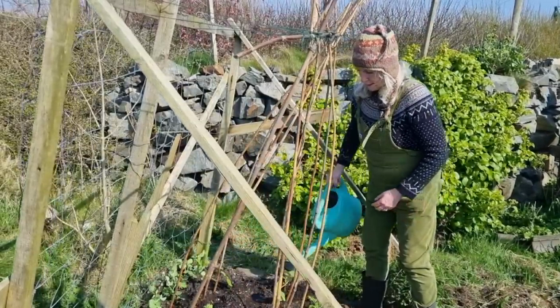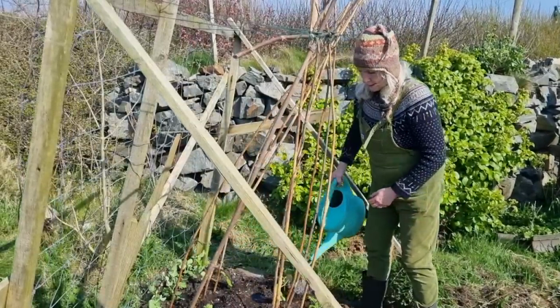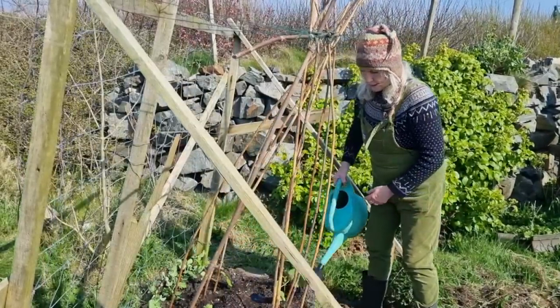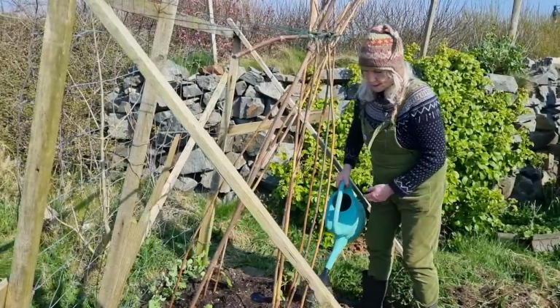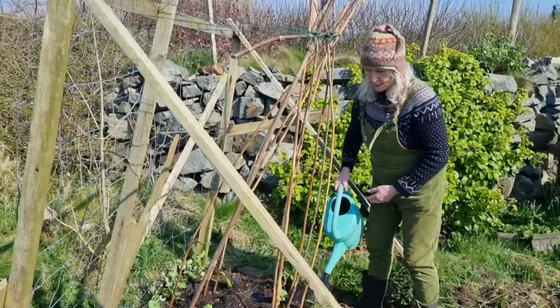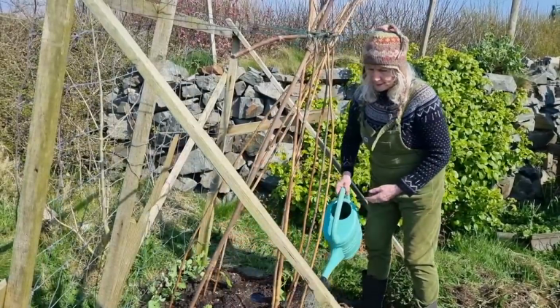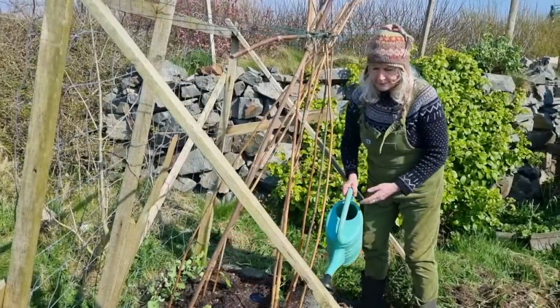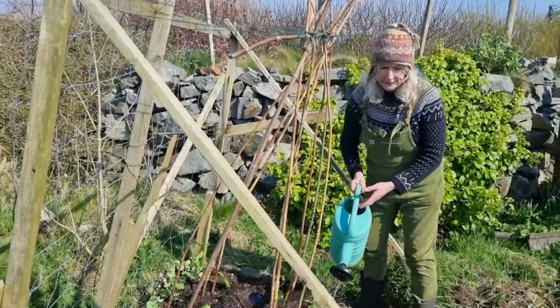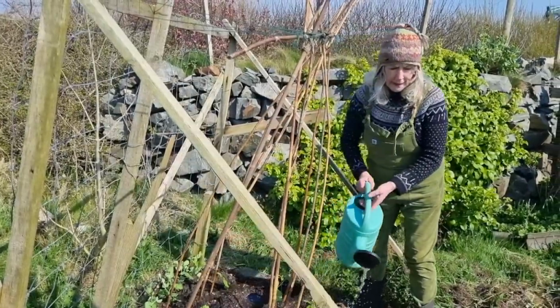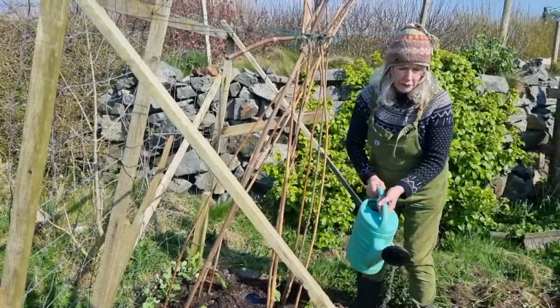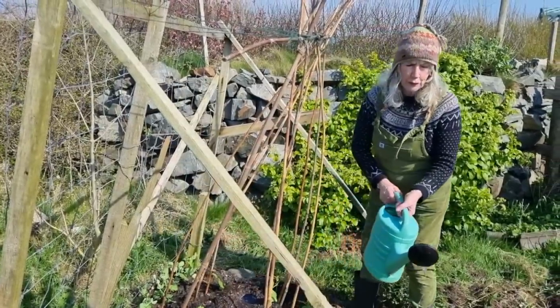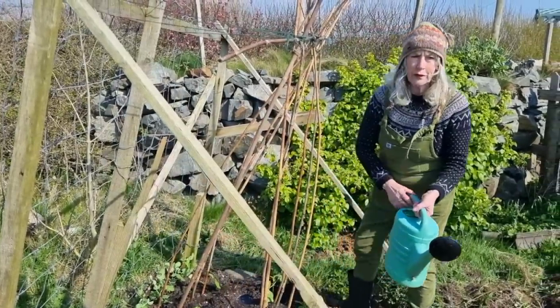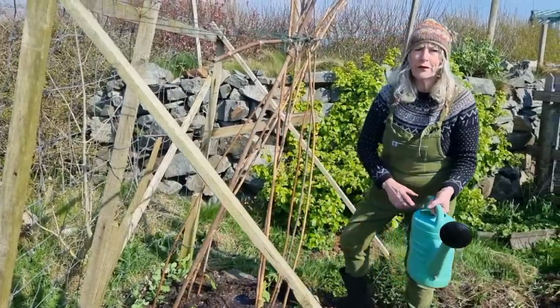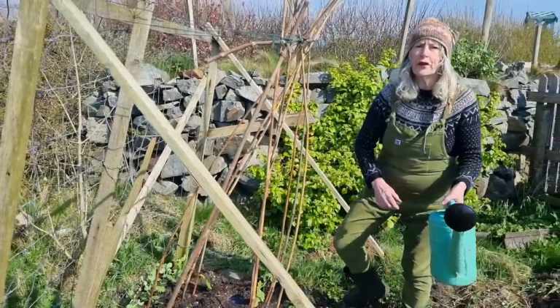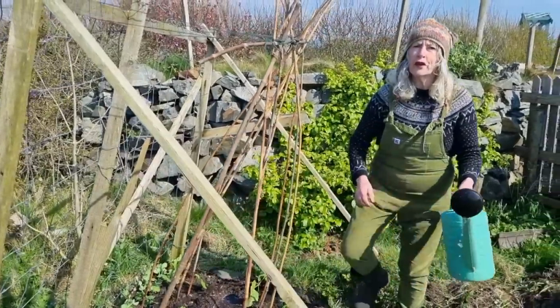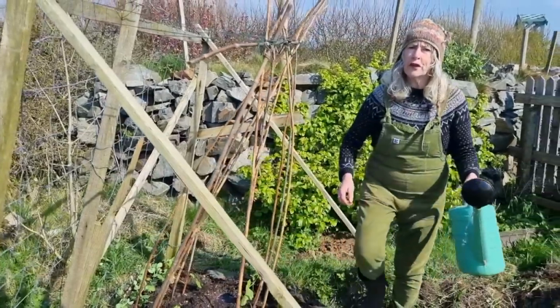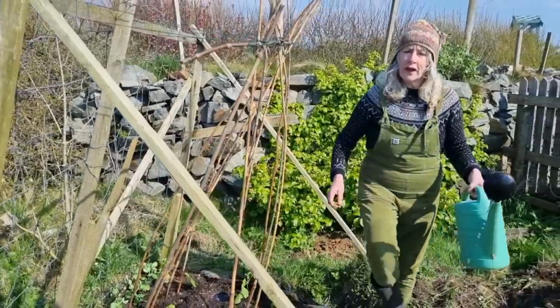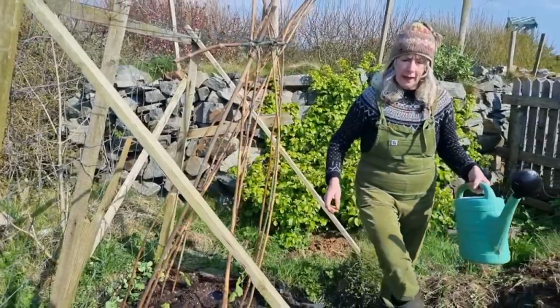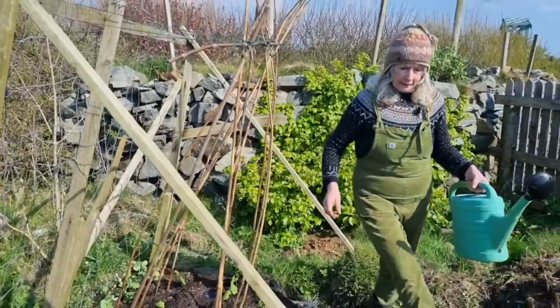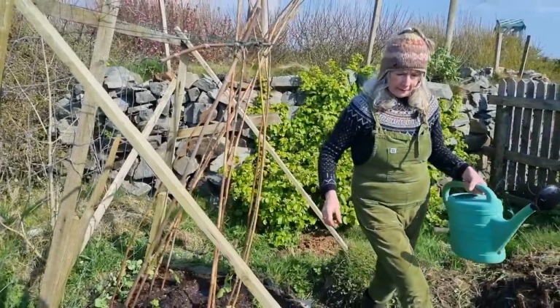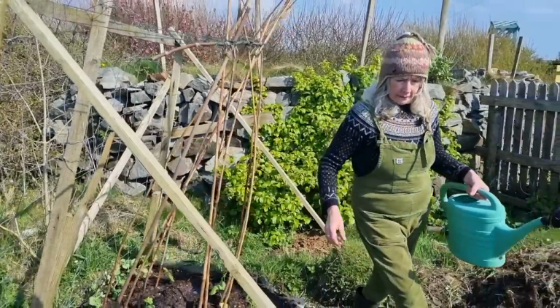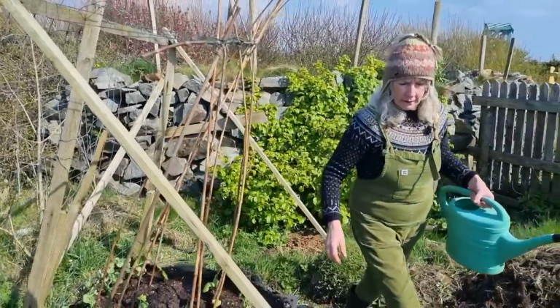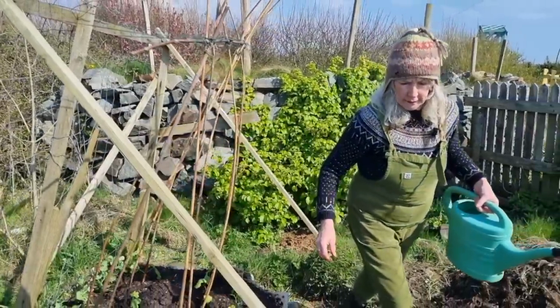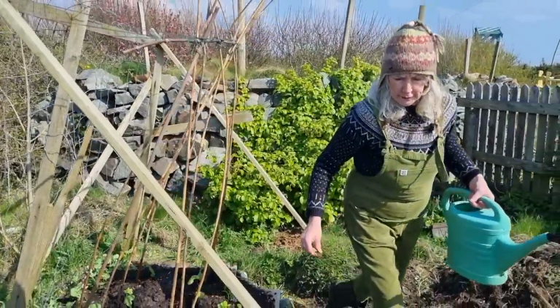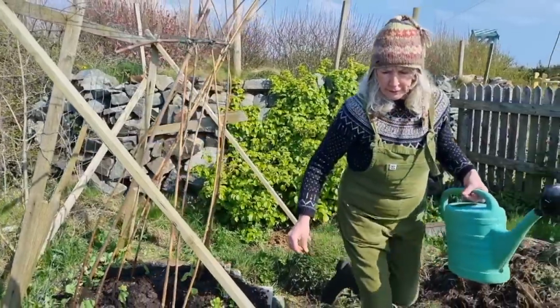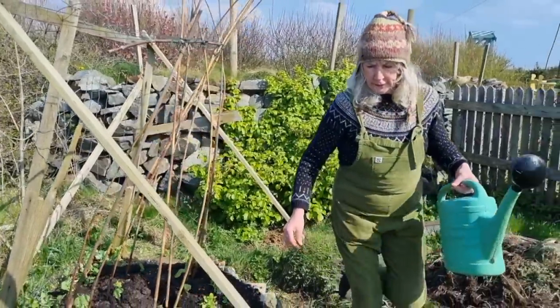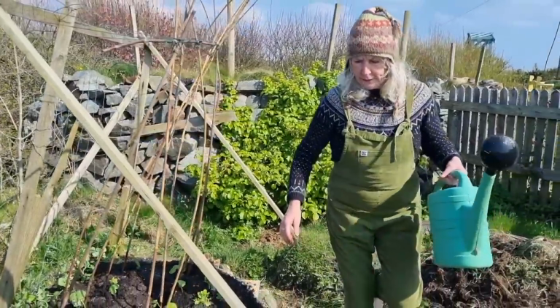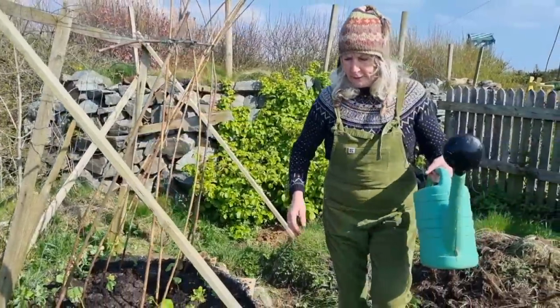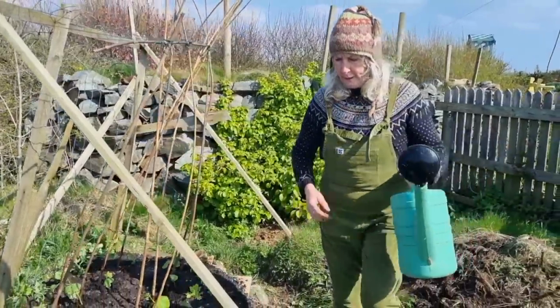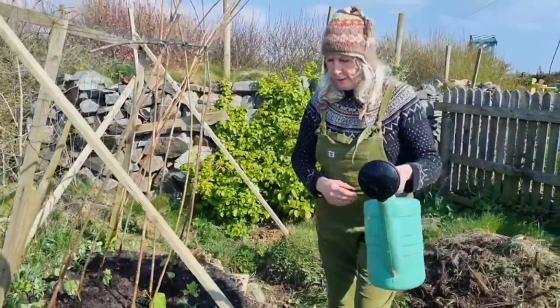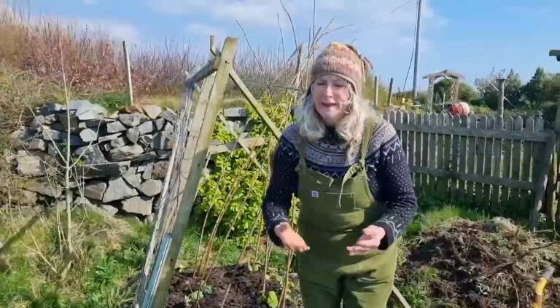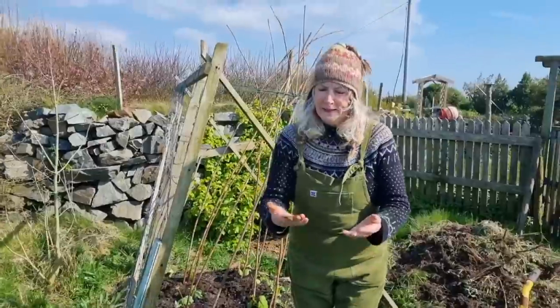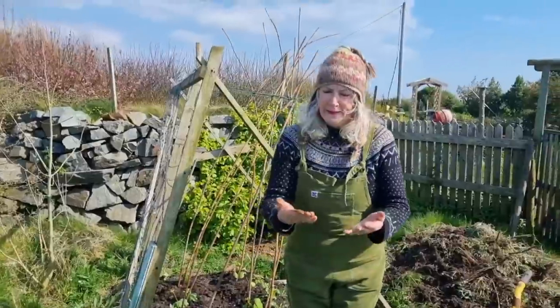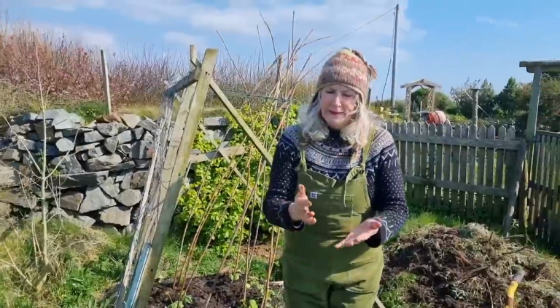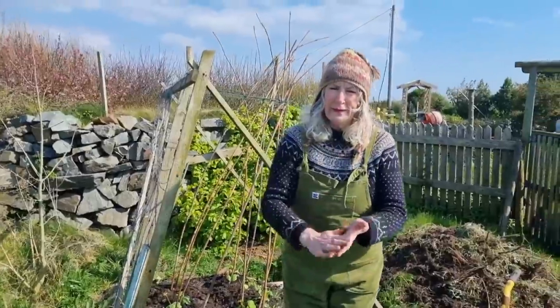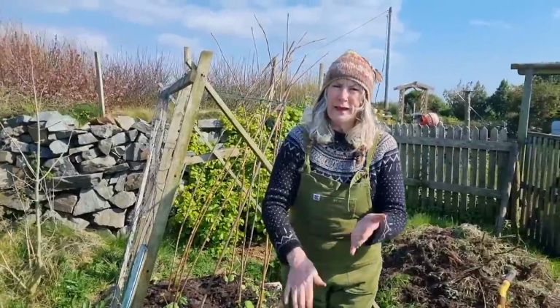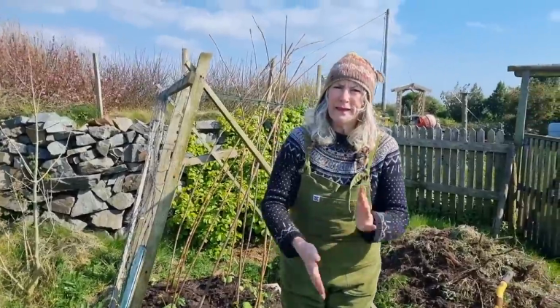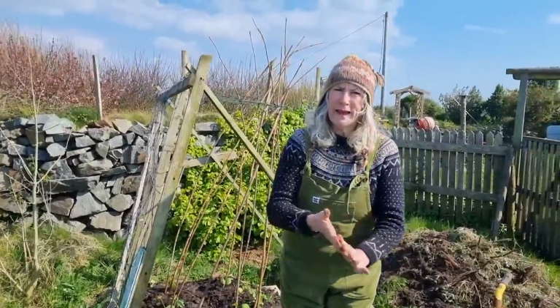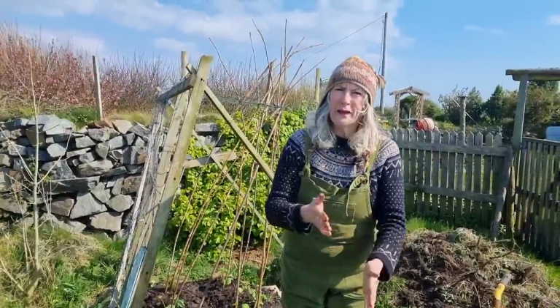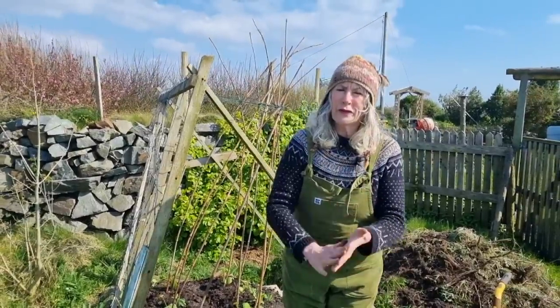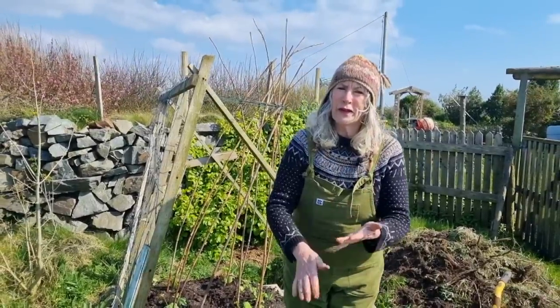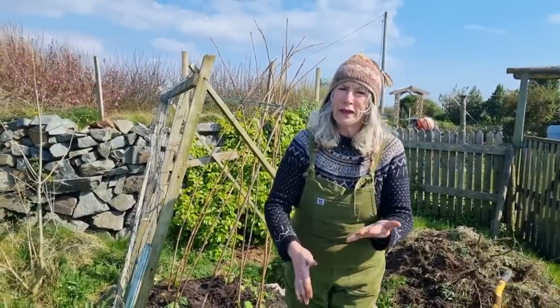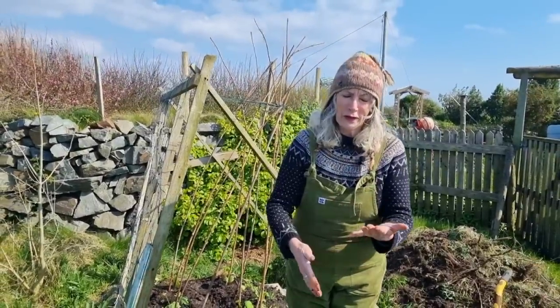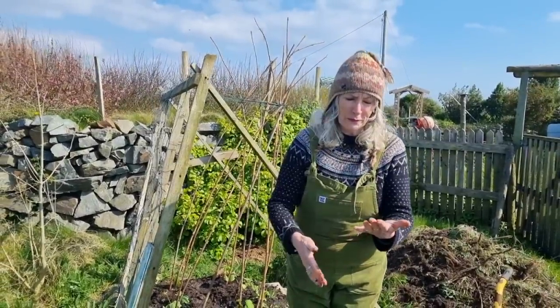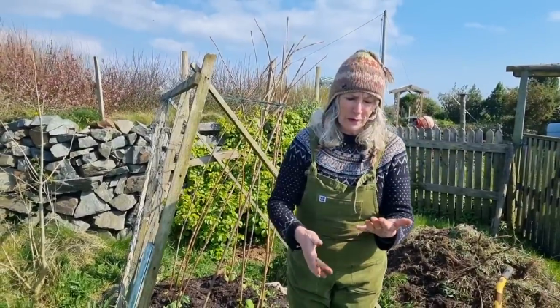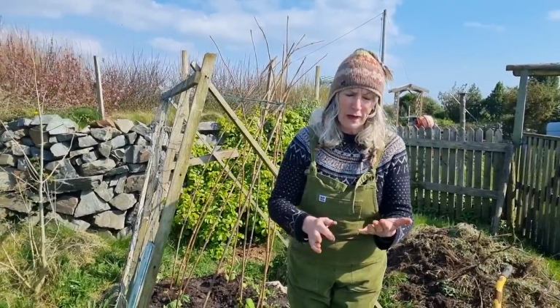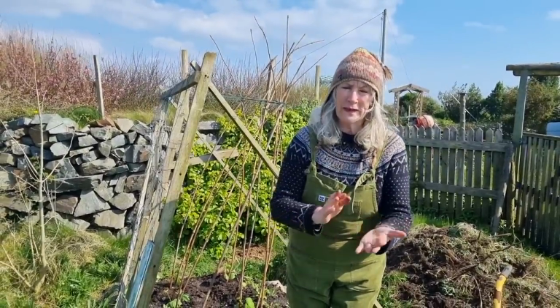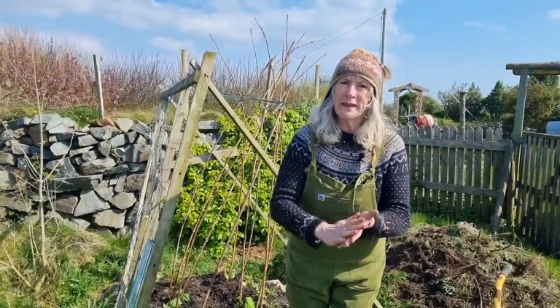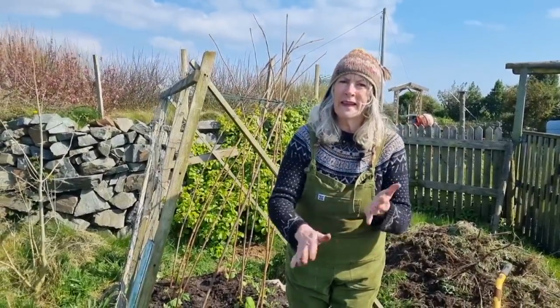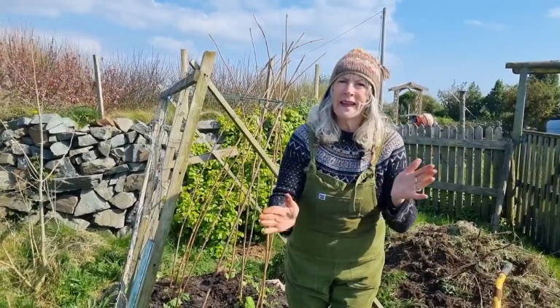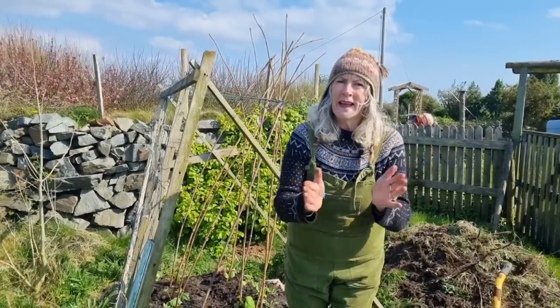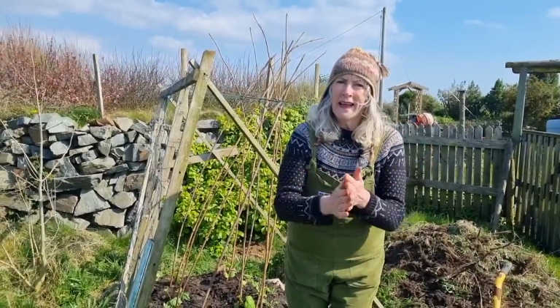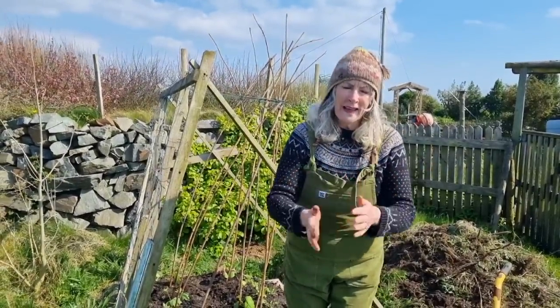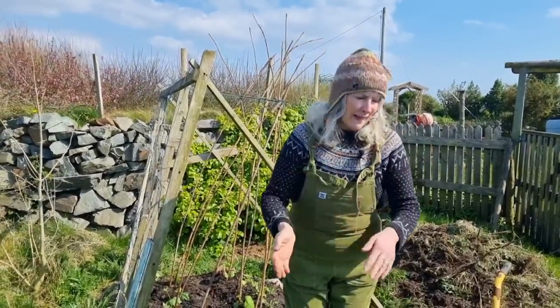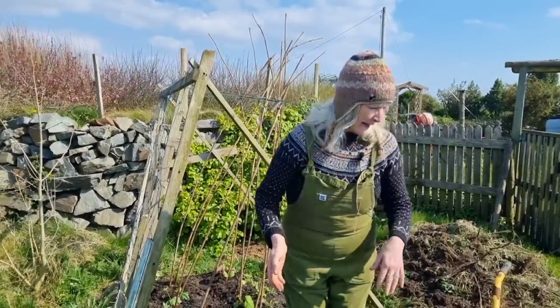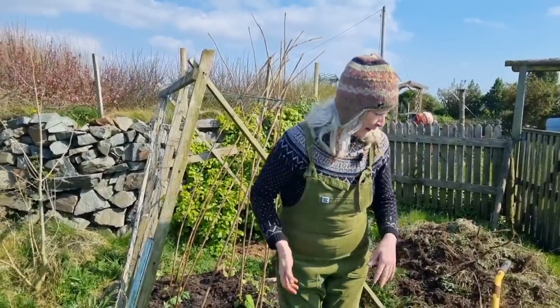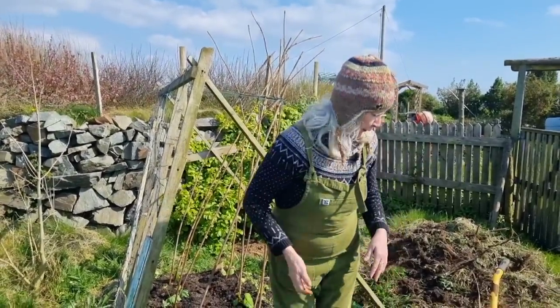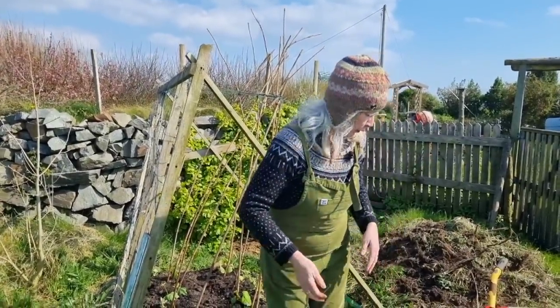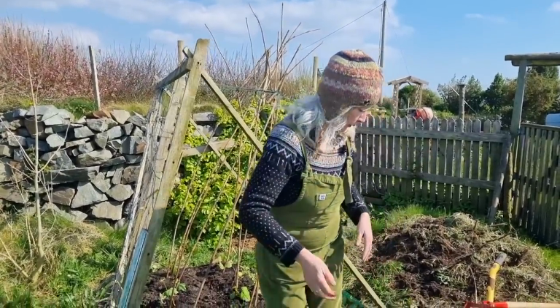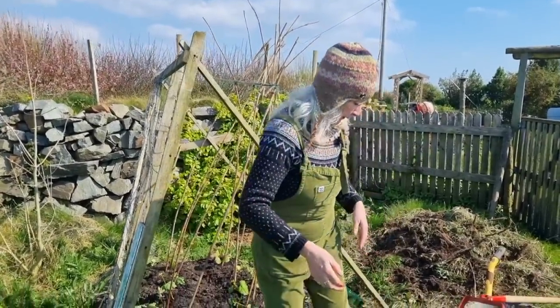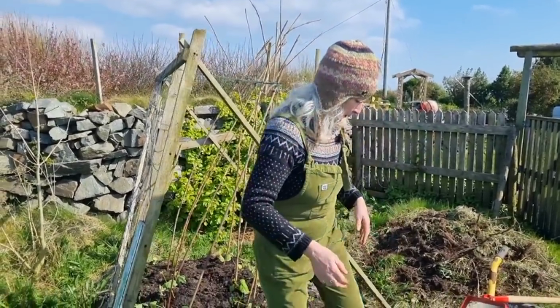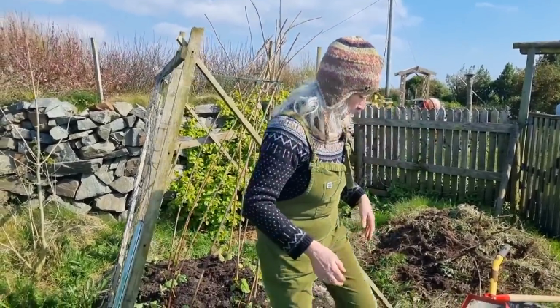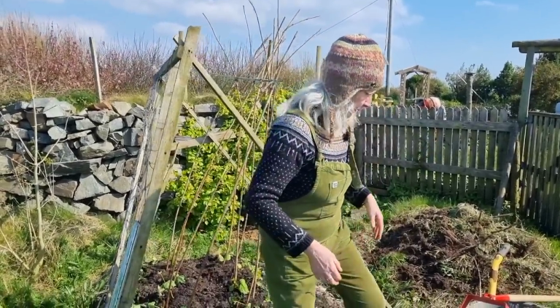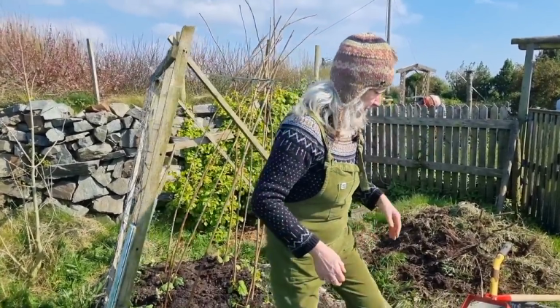In the watering can I have a liquid feed that I made with nettles — just let them steep — and it's a natural fertiliser. So let's head off to the herb garden and get a few bits and pieces.